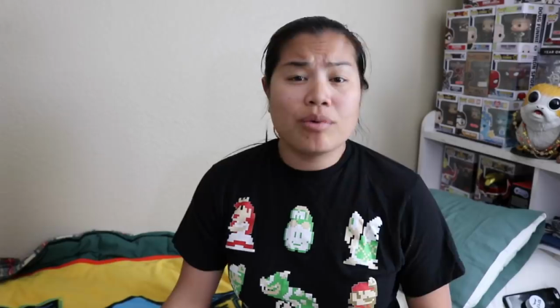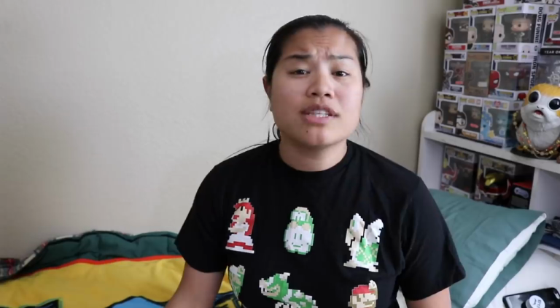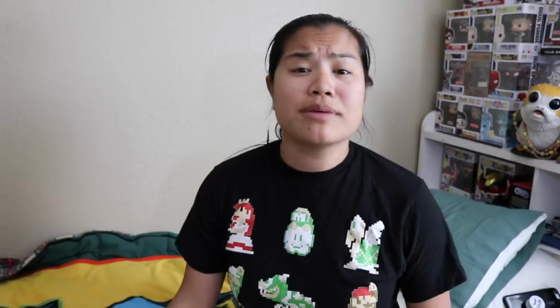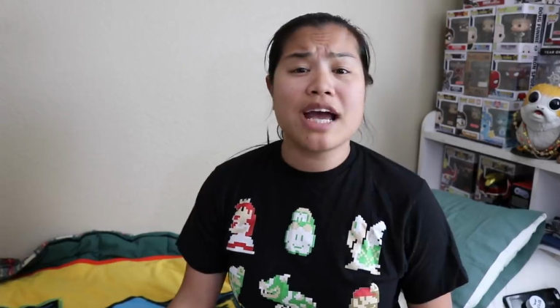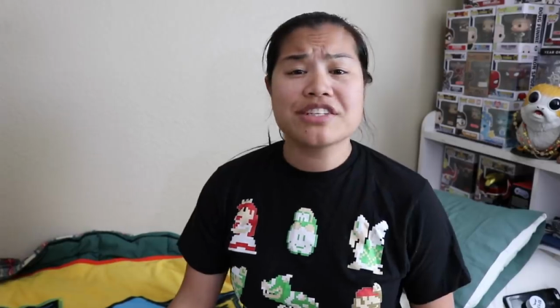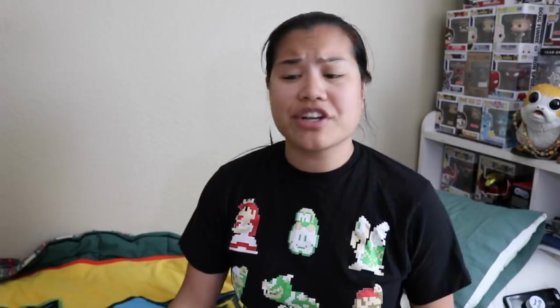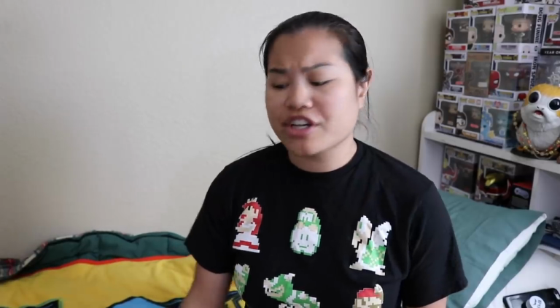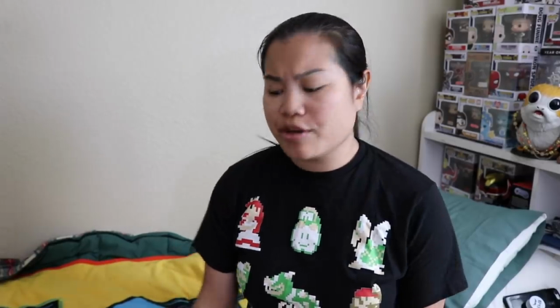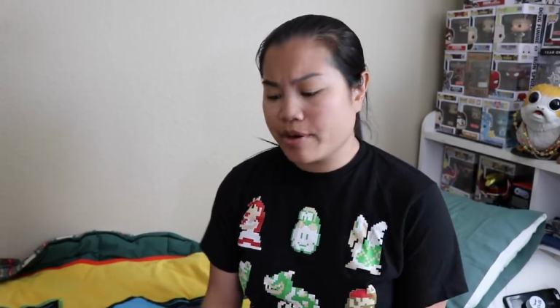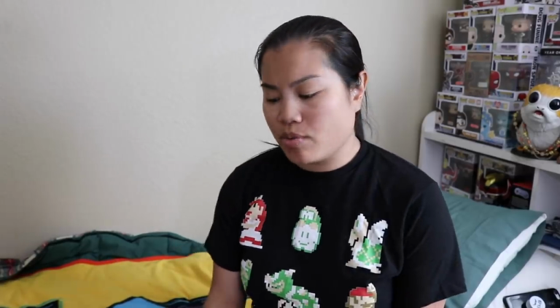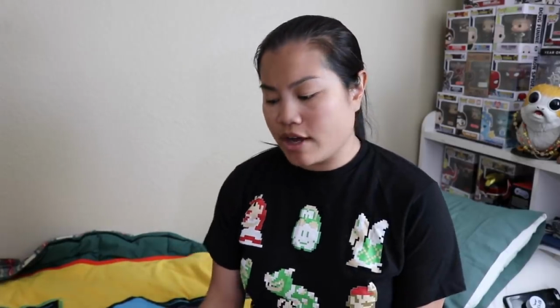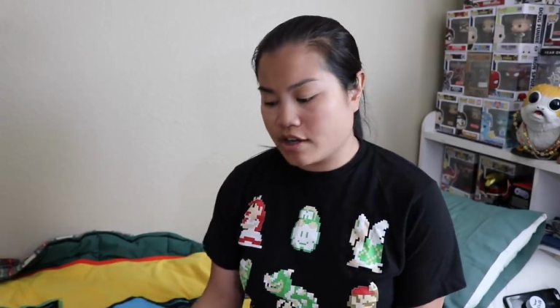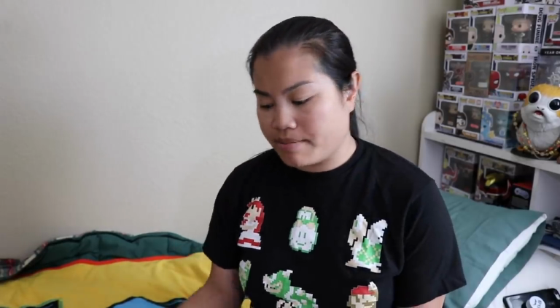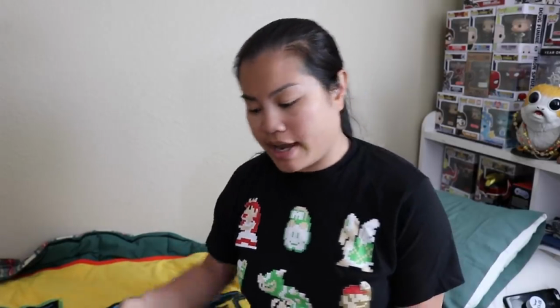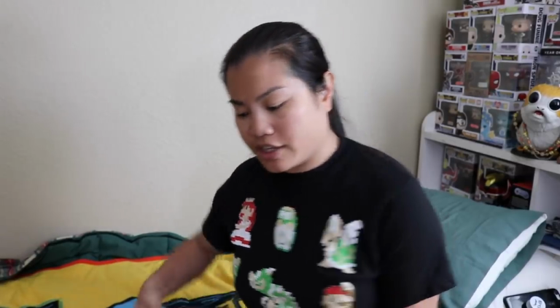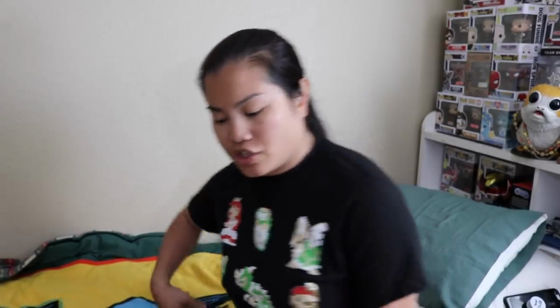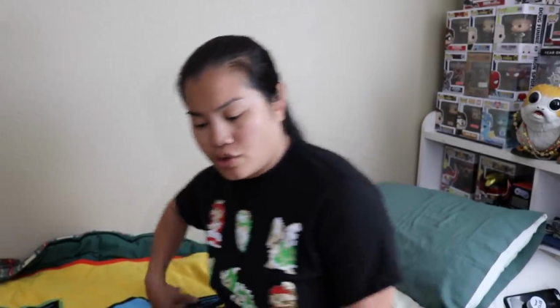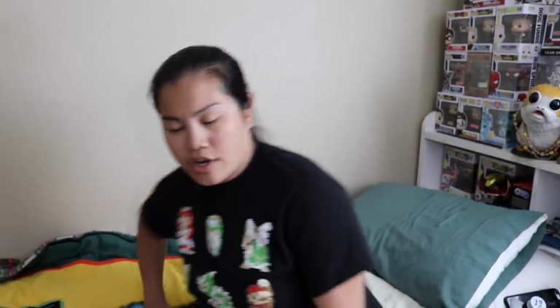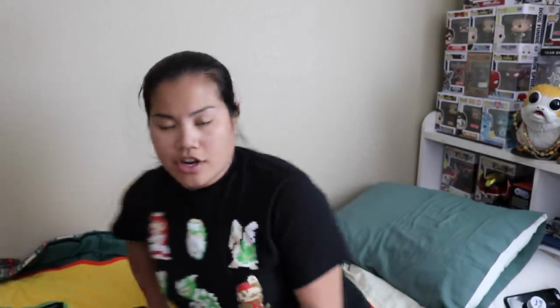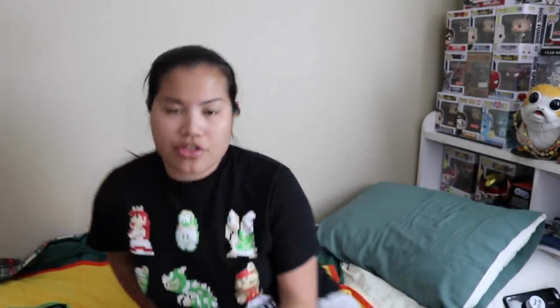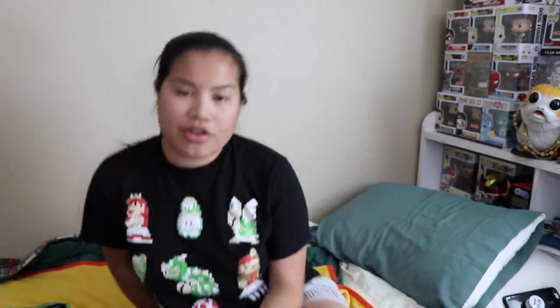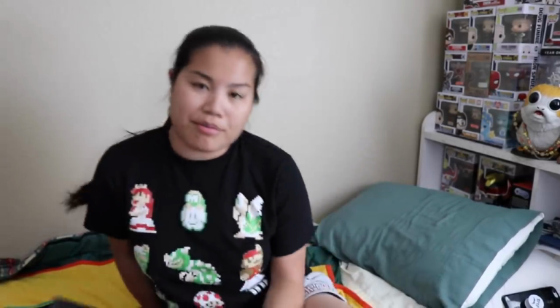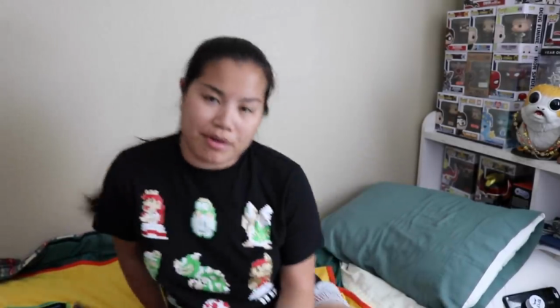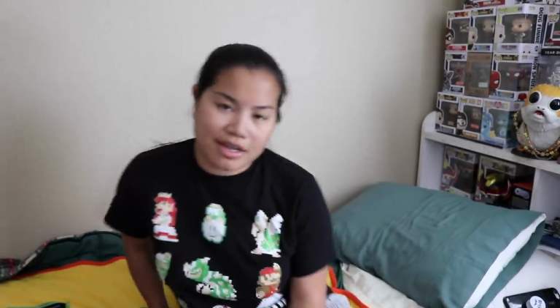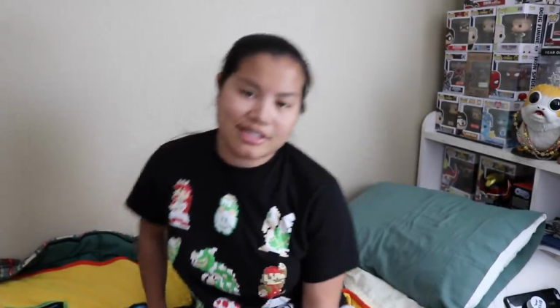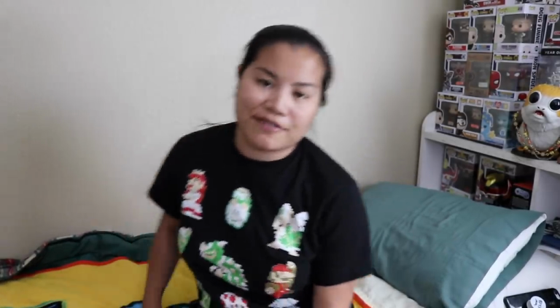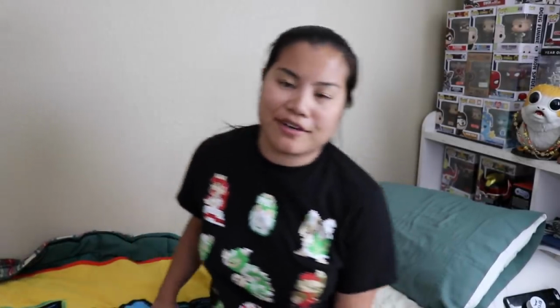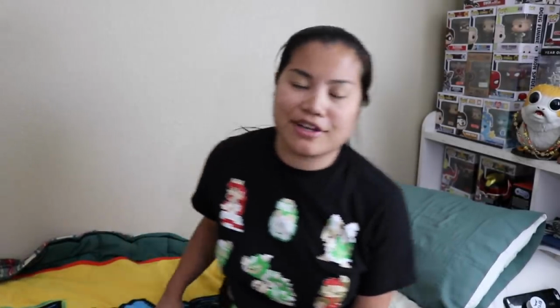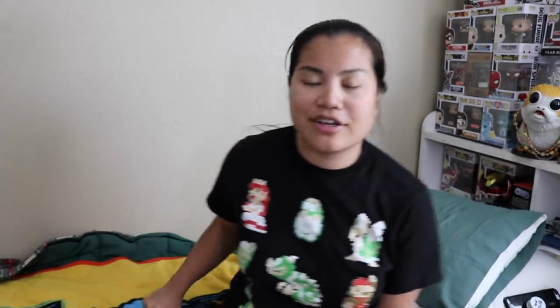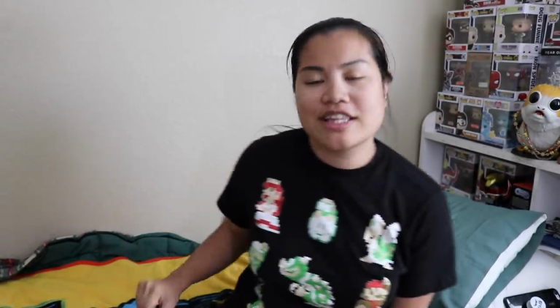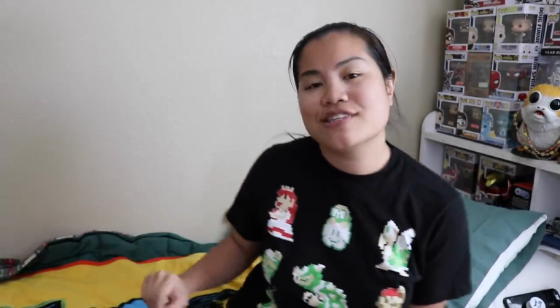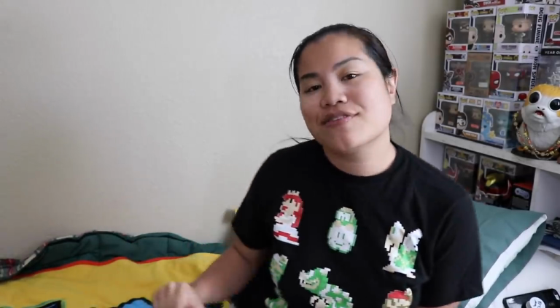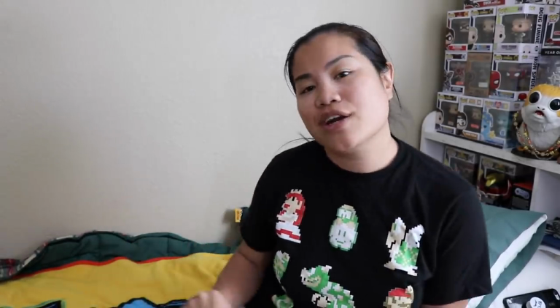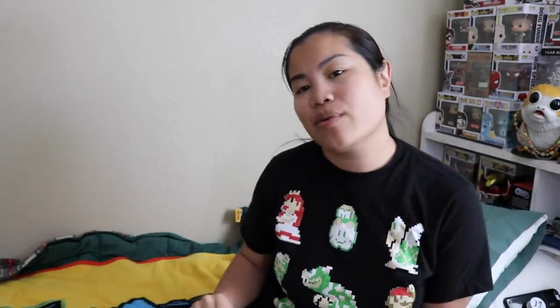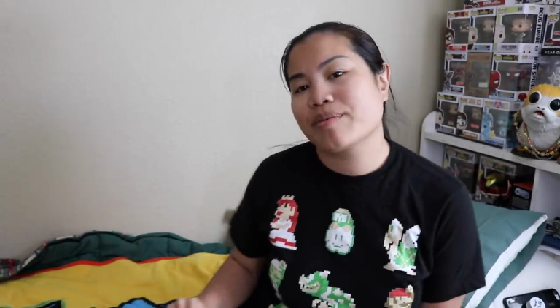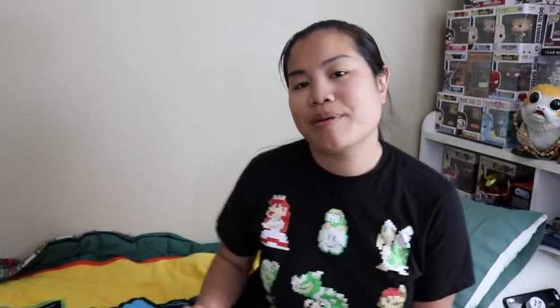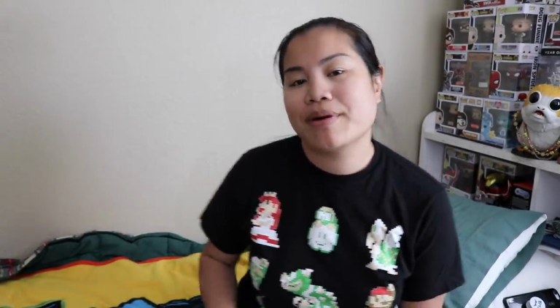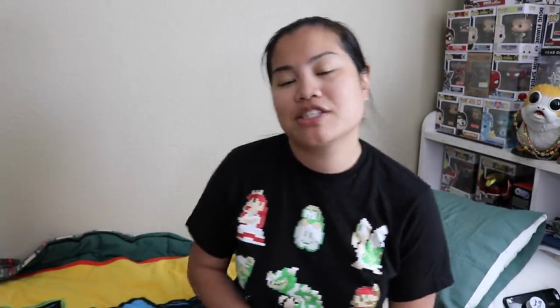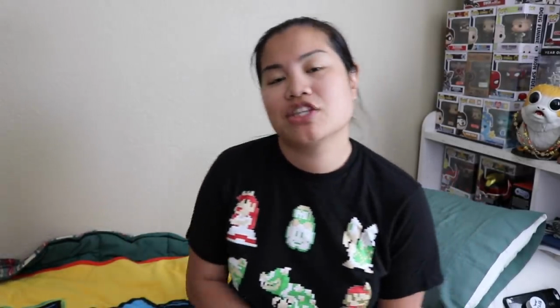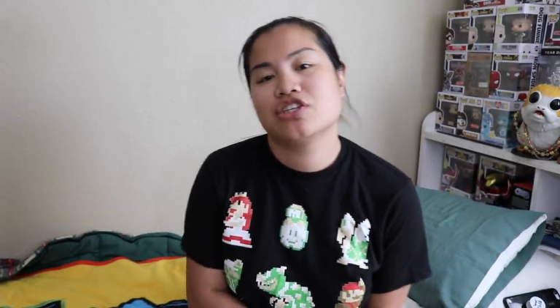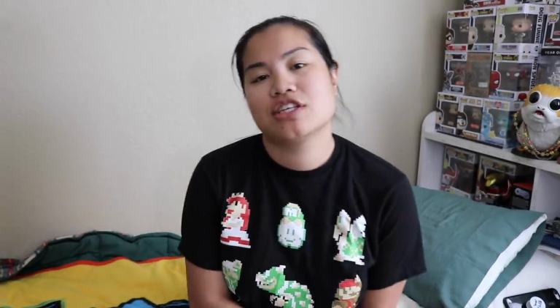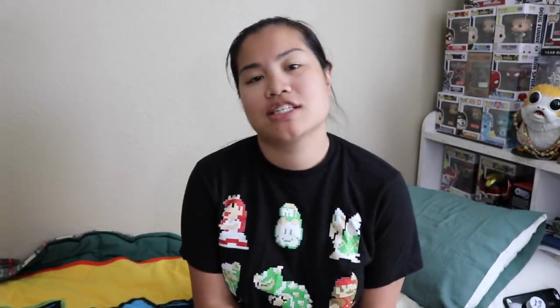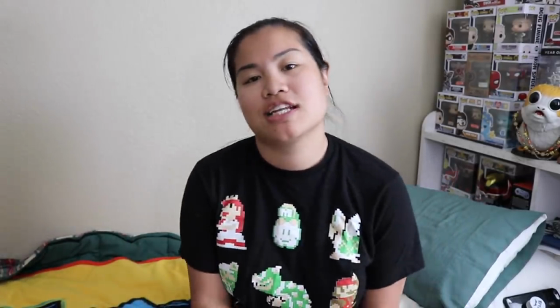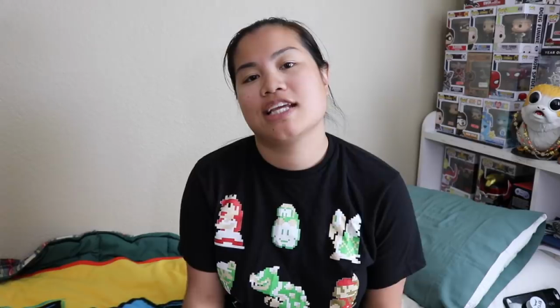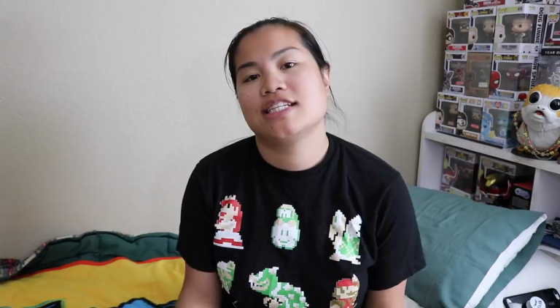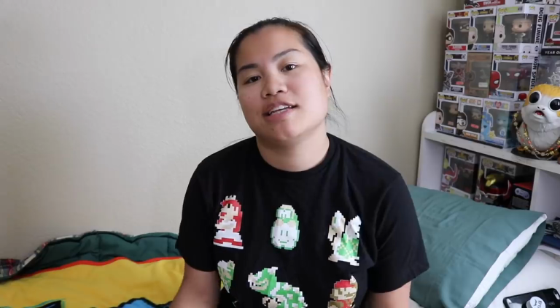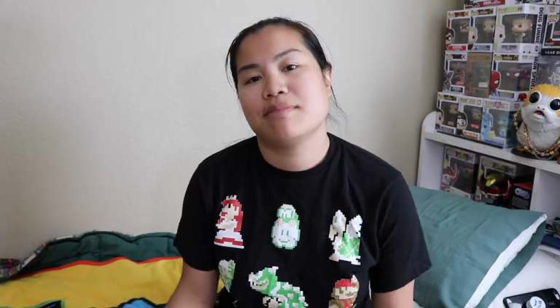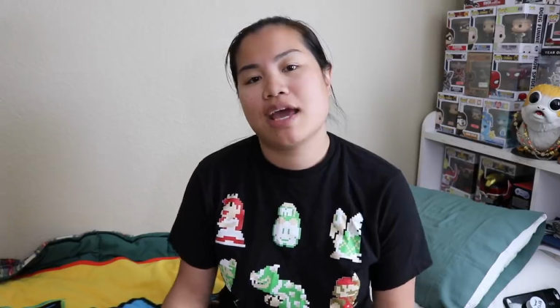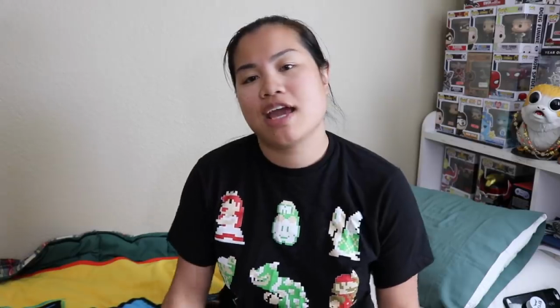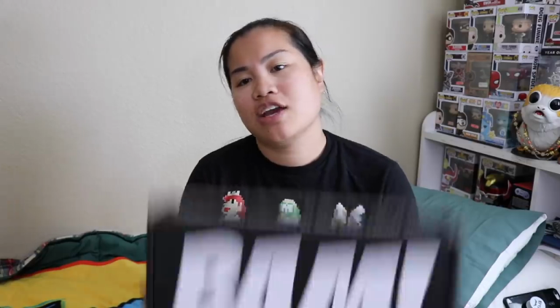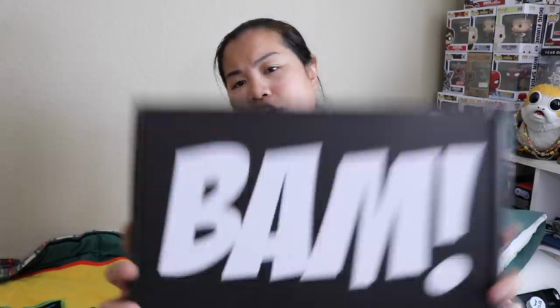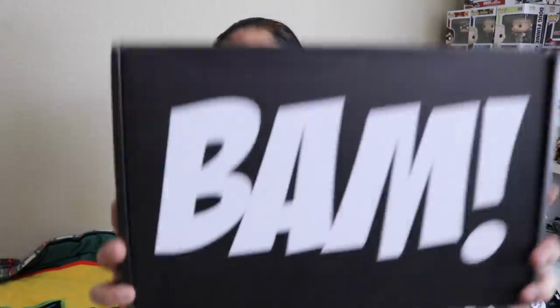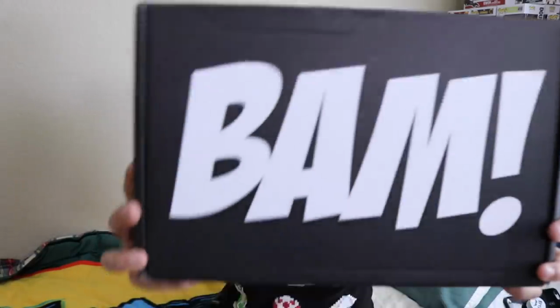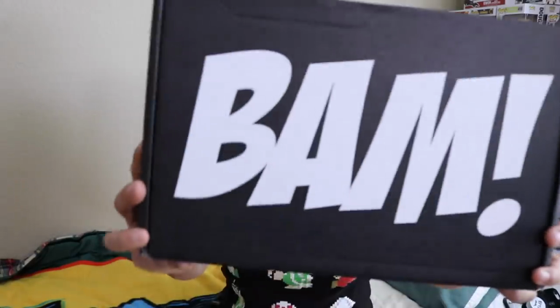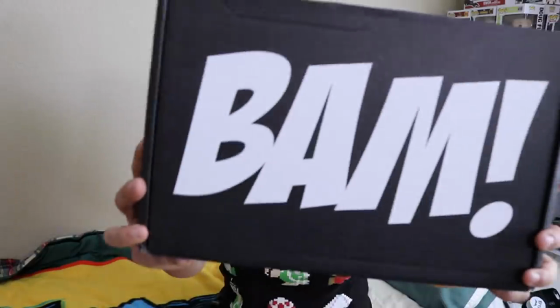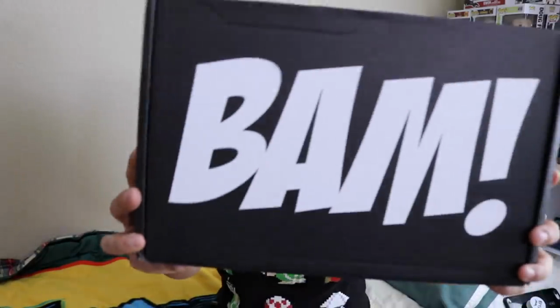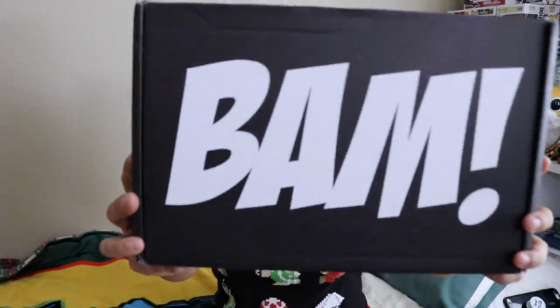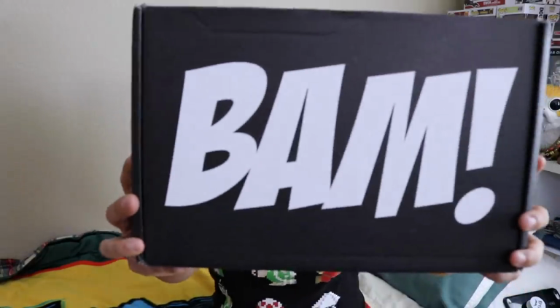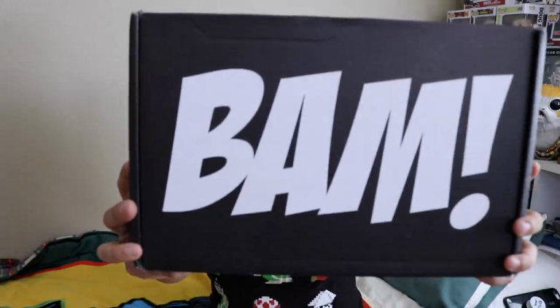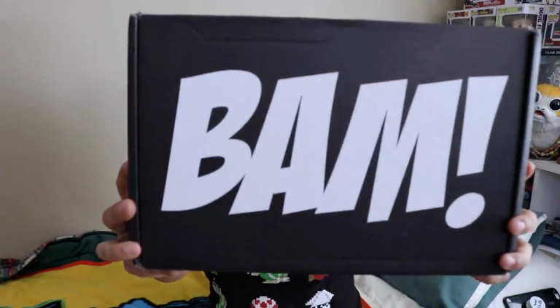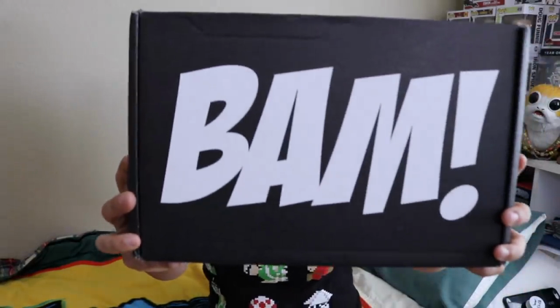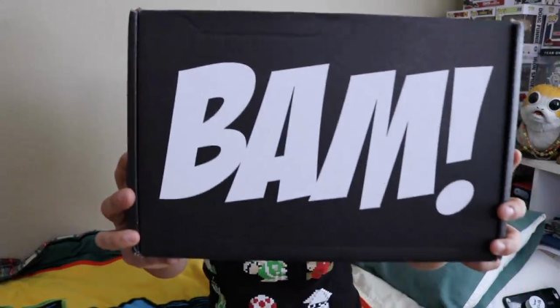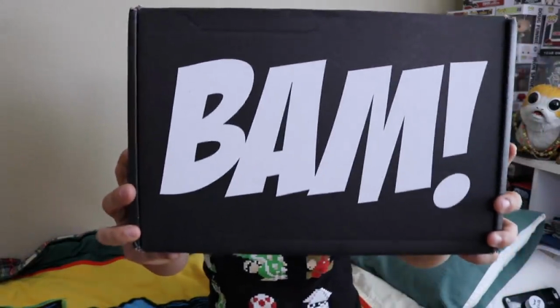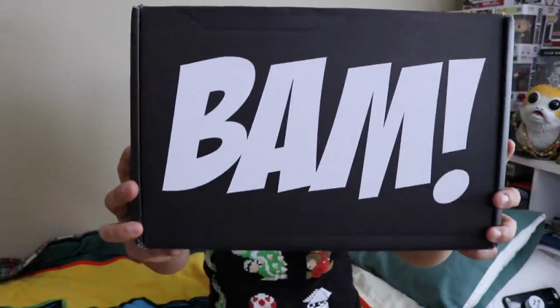What's up guys? Nerdy Doober. Welcome back to another unboxing video. In this video, we're going to be unboxing the 2018 May BAM box.